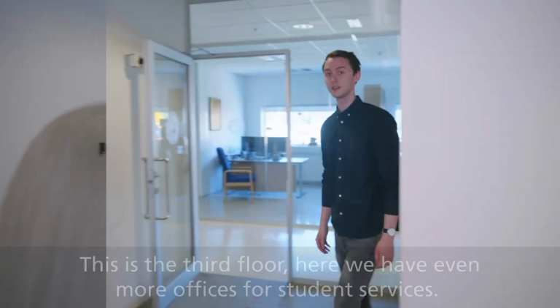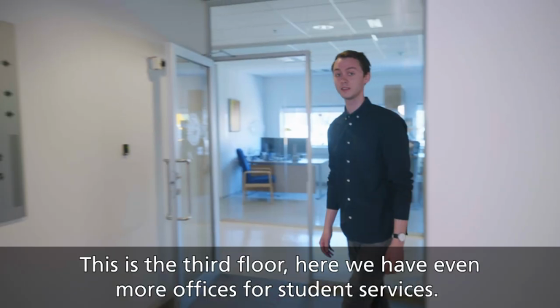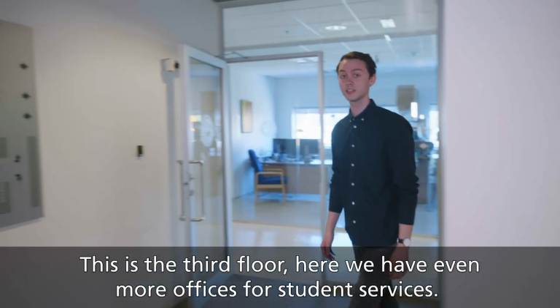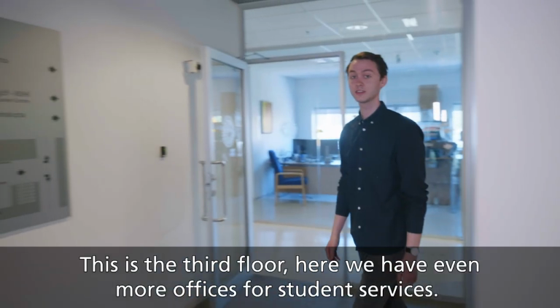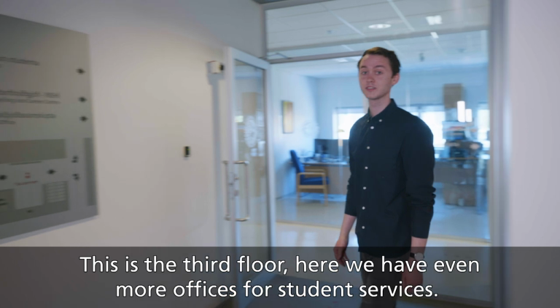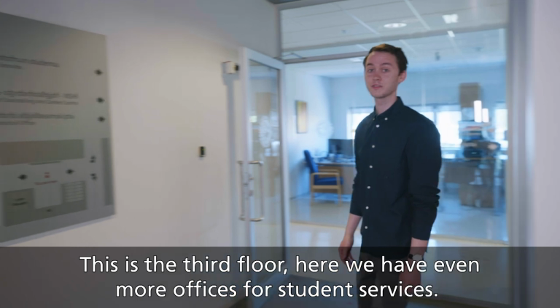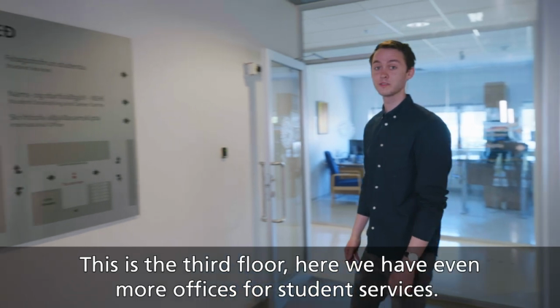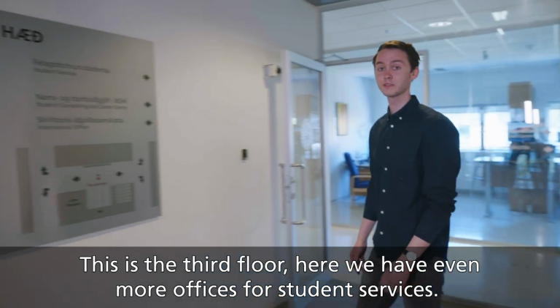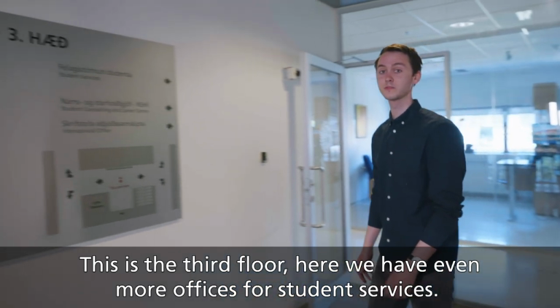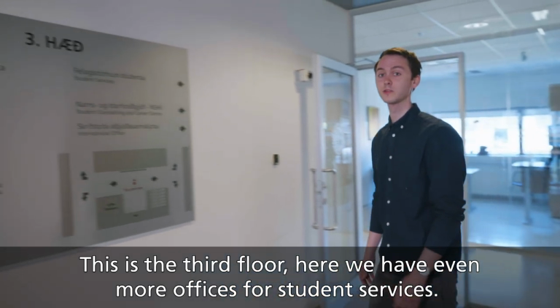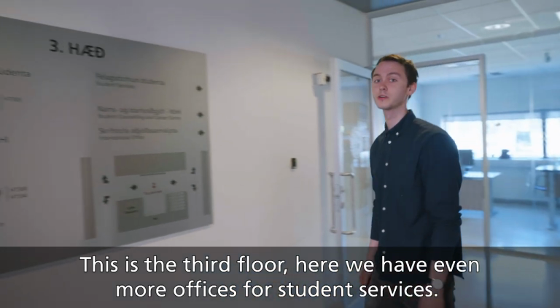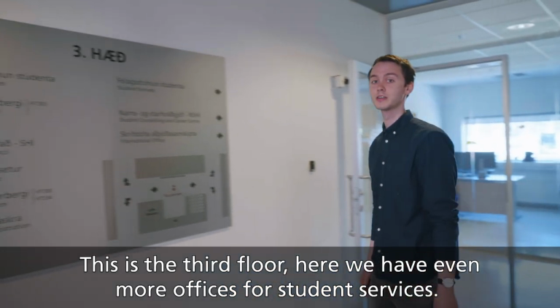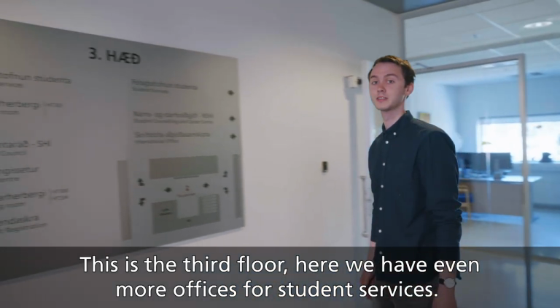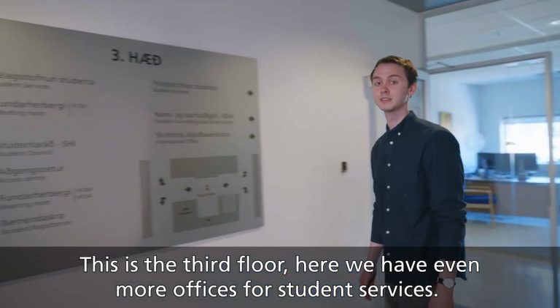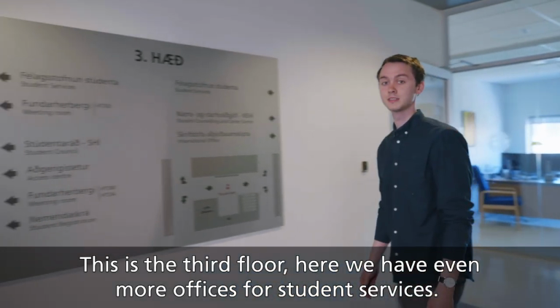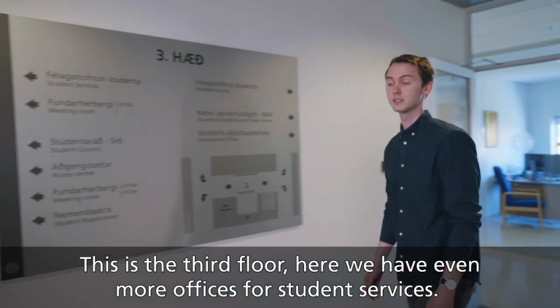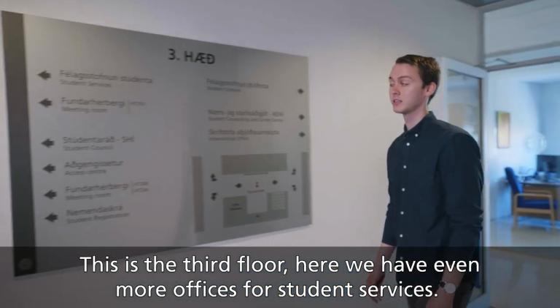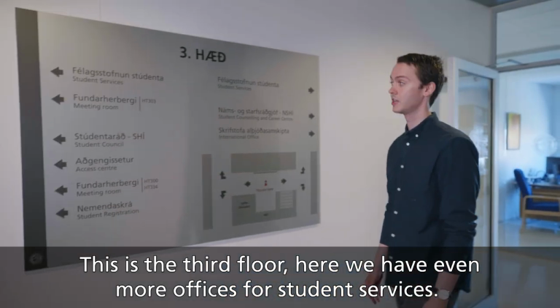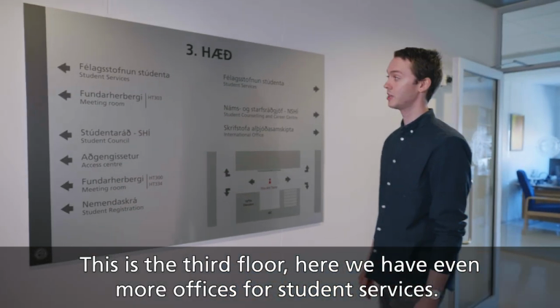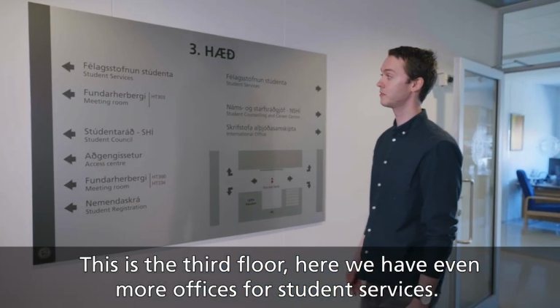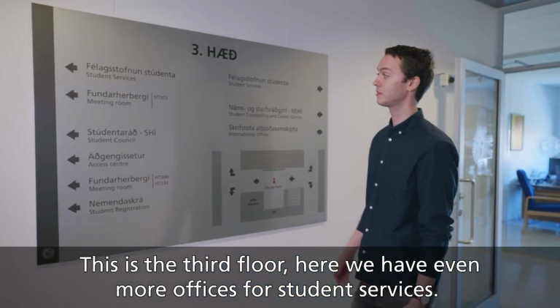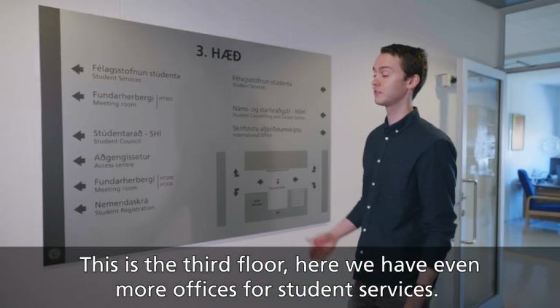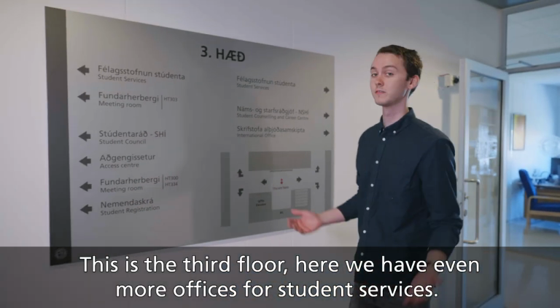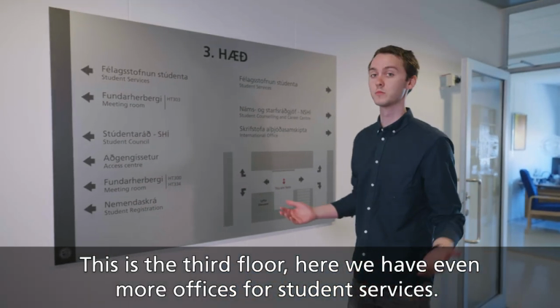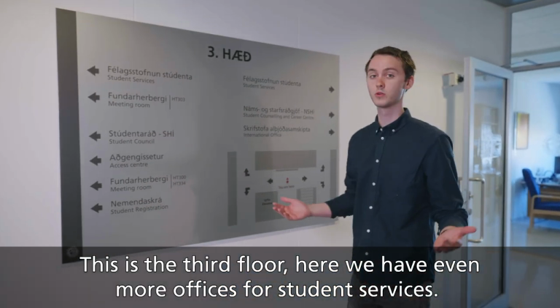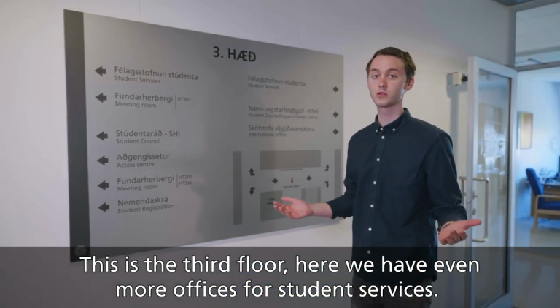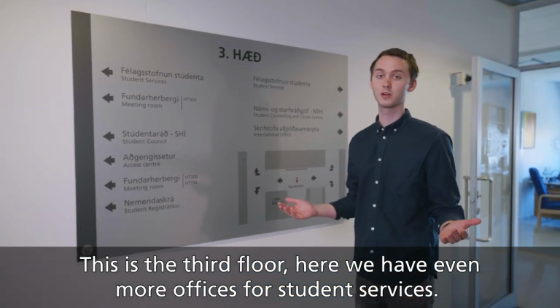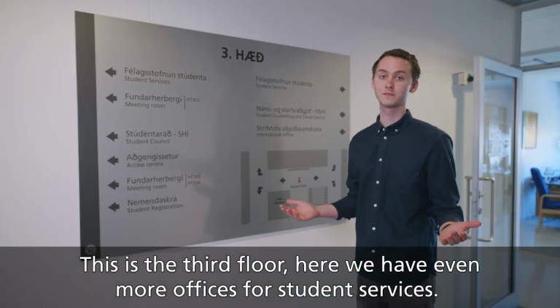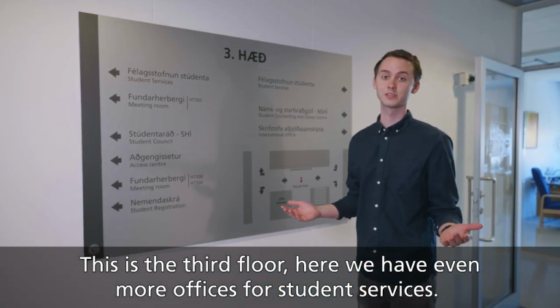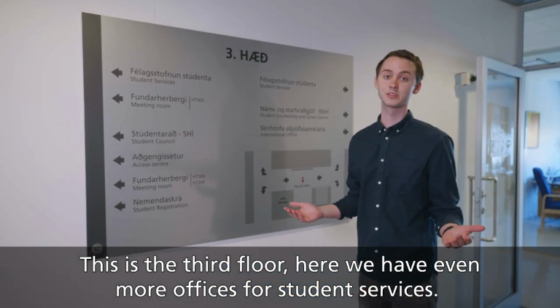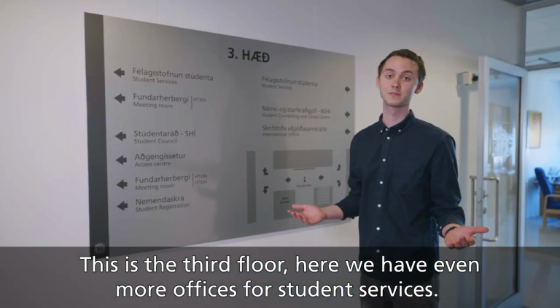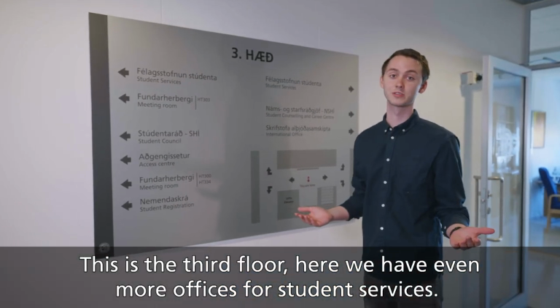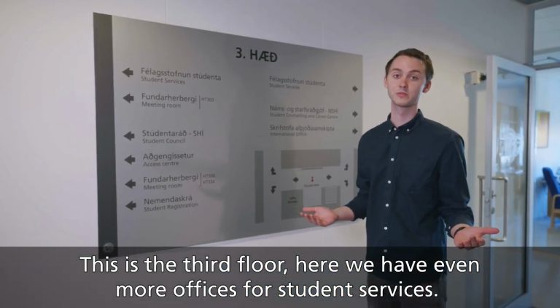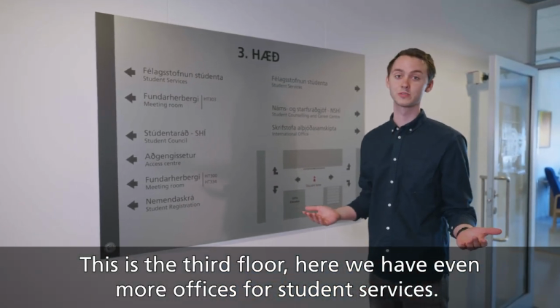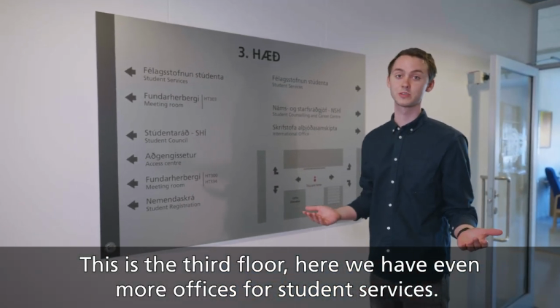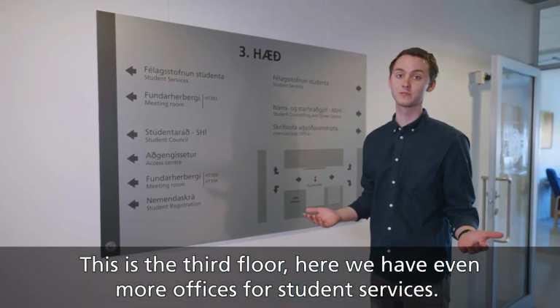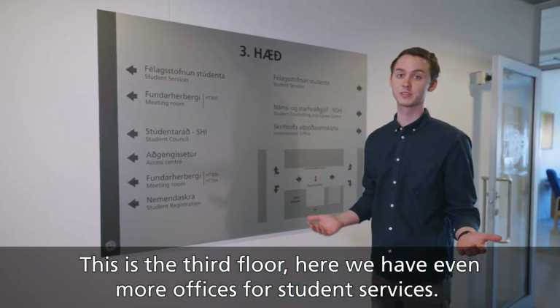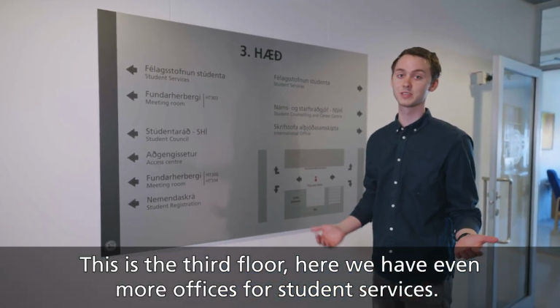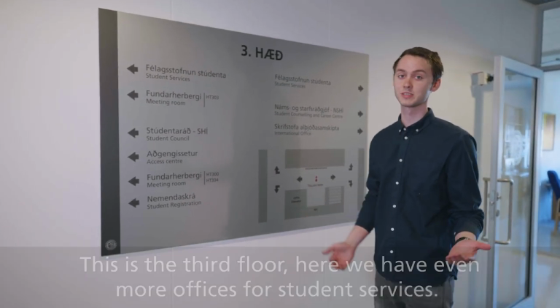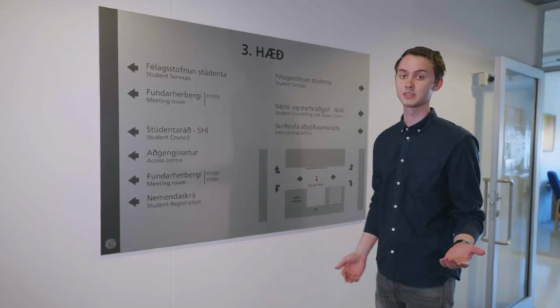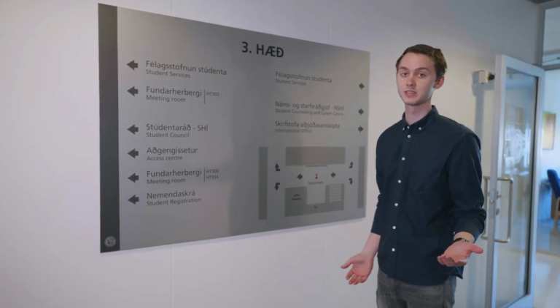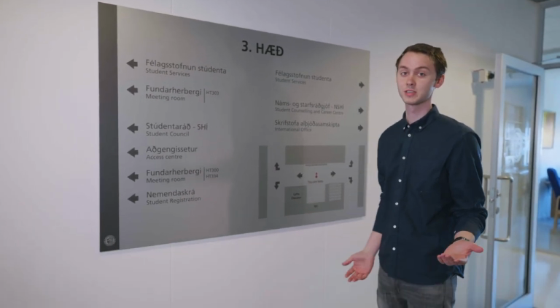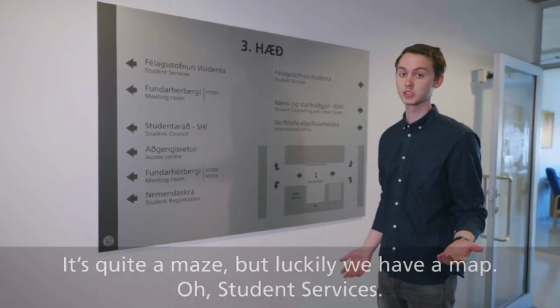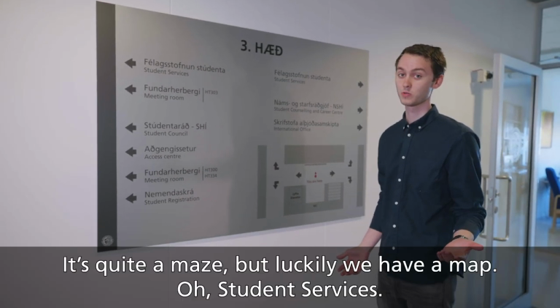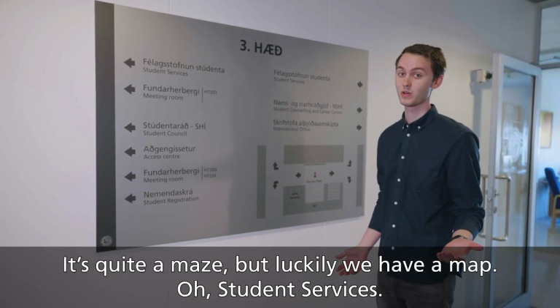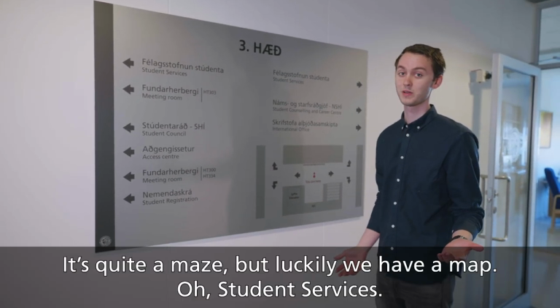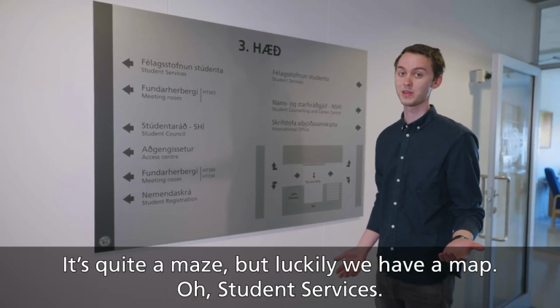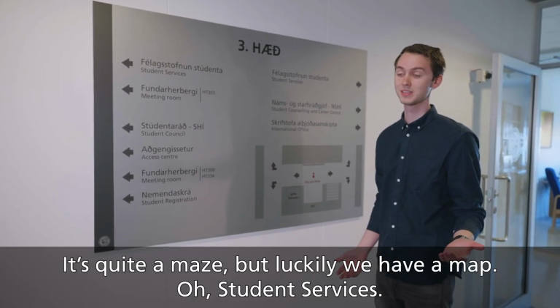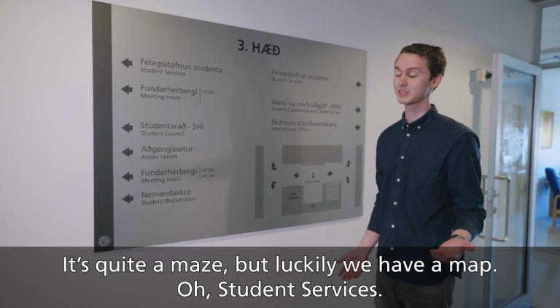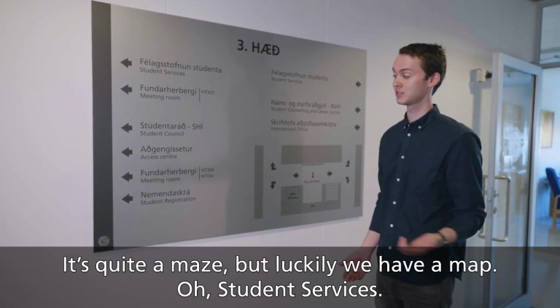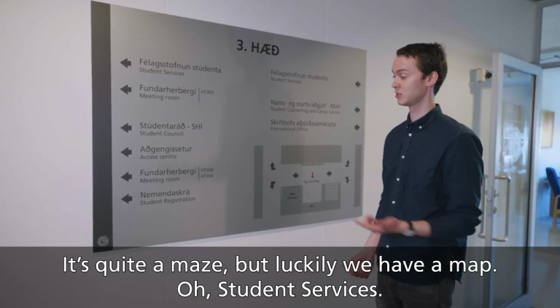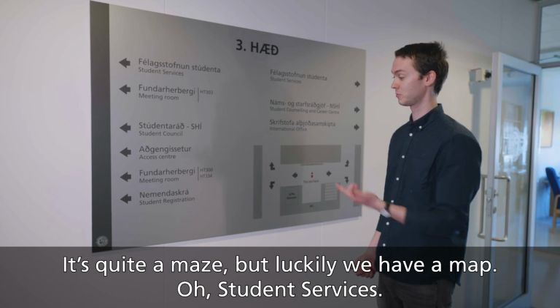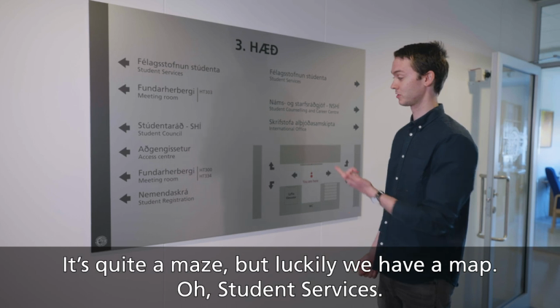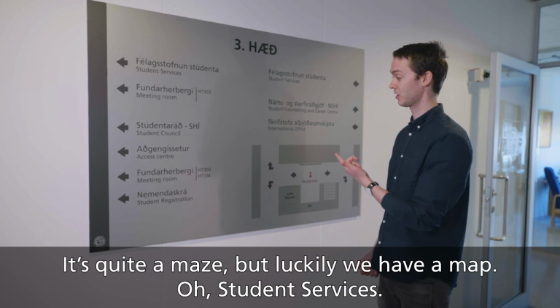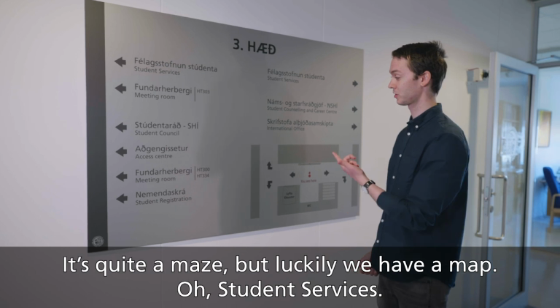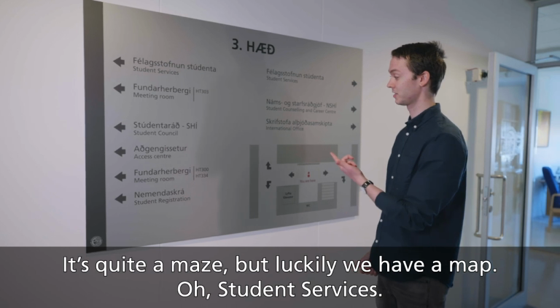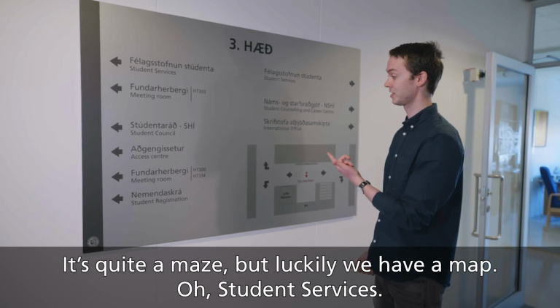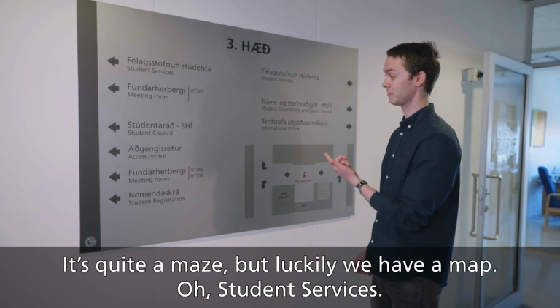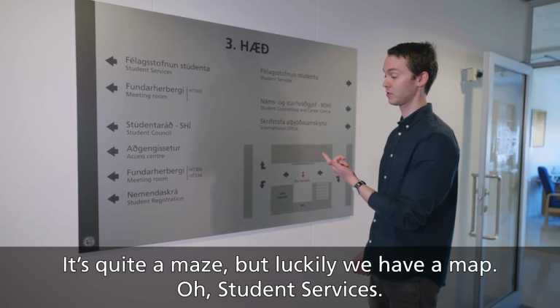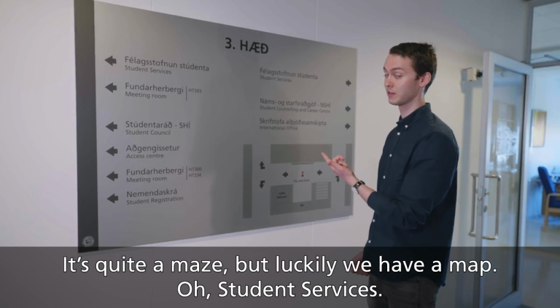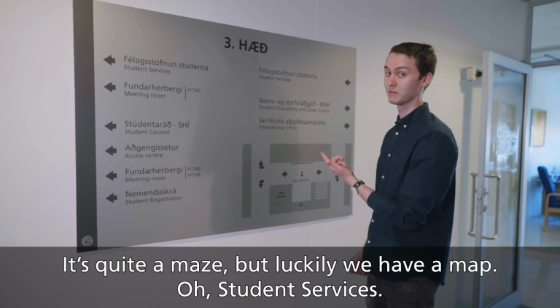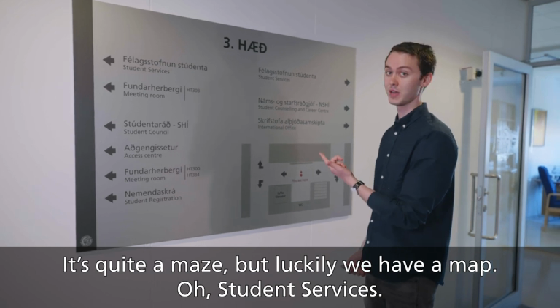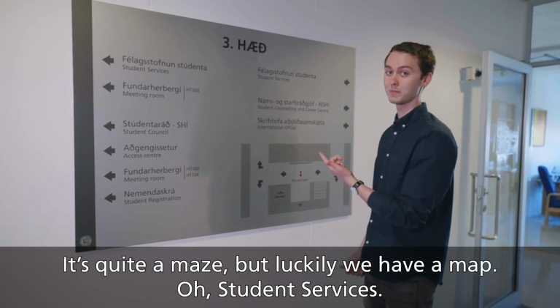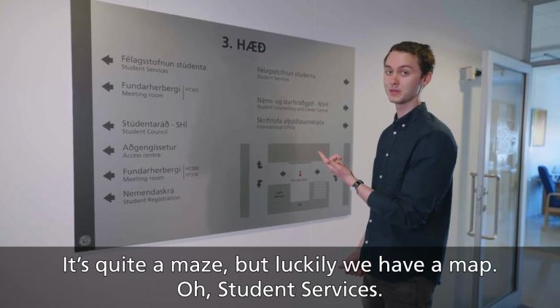This here is the third floor. Here we have even more offices for student services. It's quite a maze, but luckily we have a map.